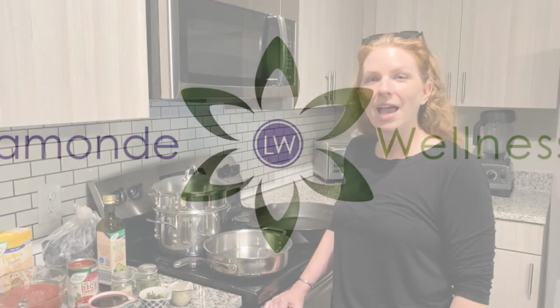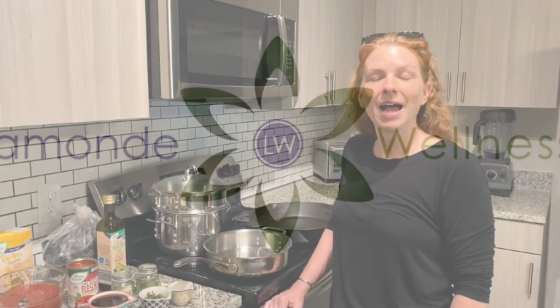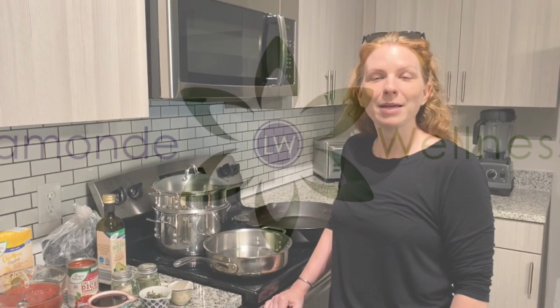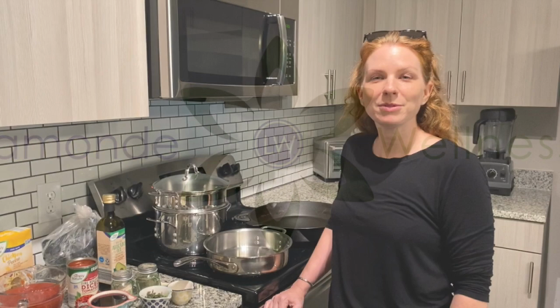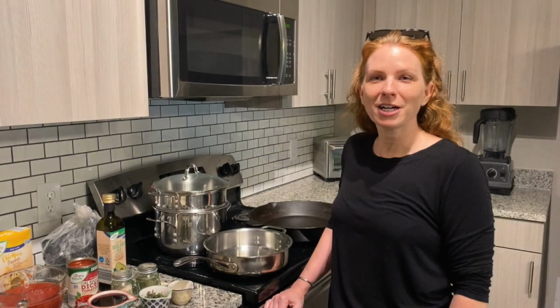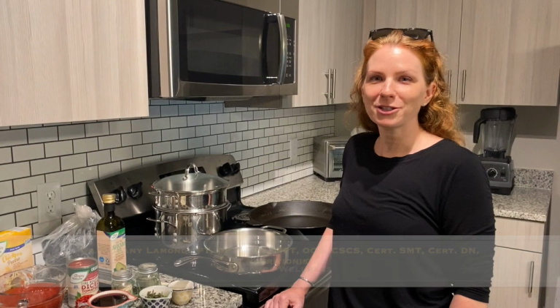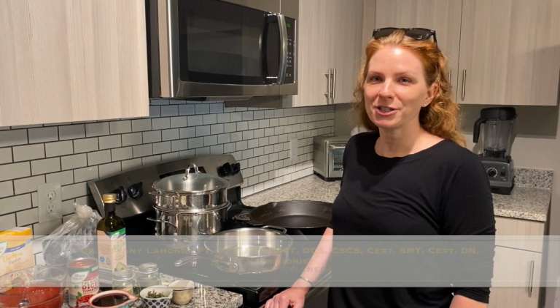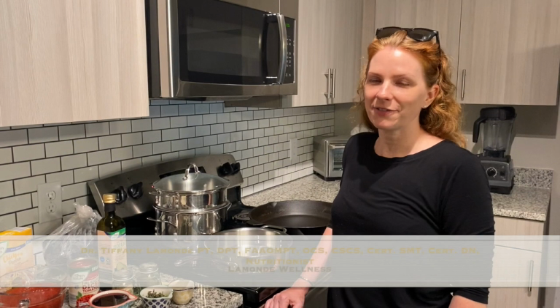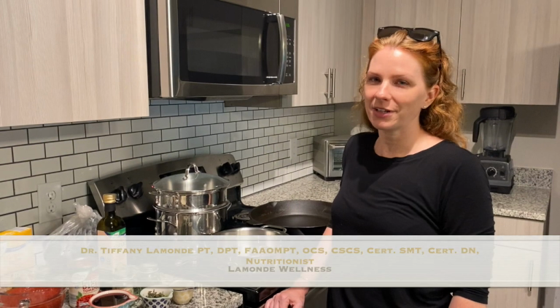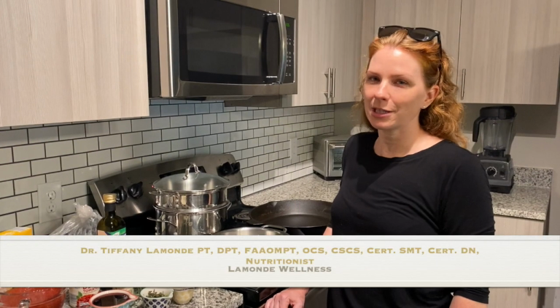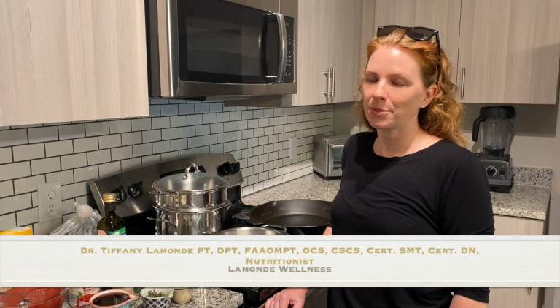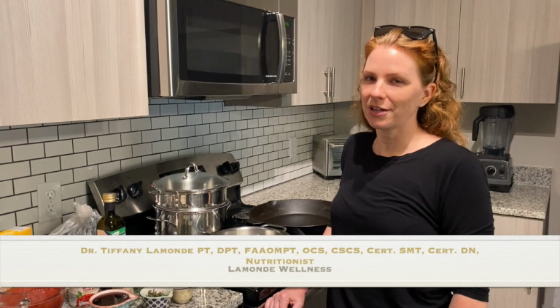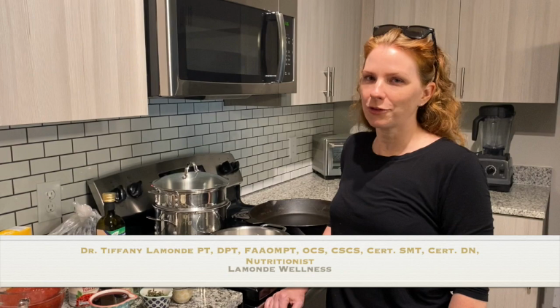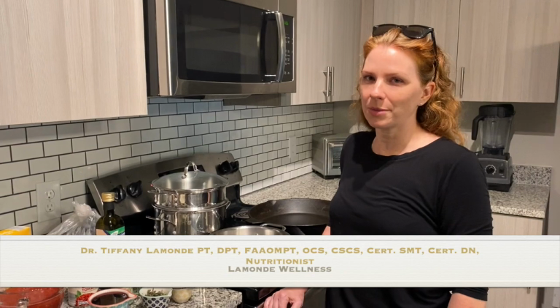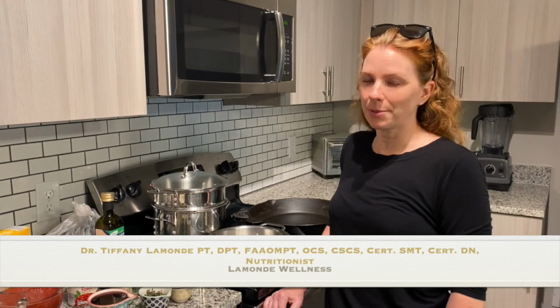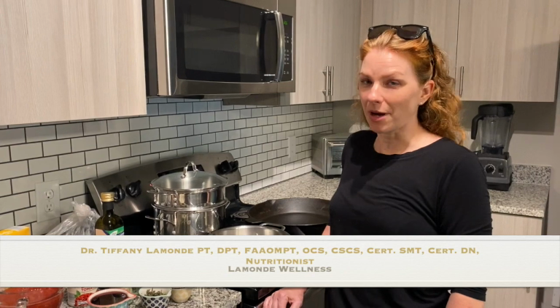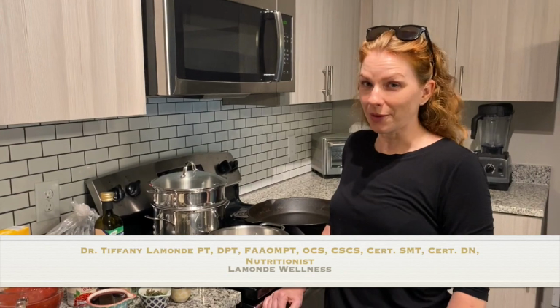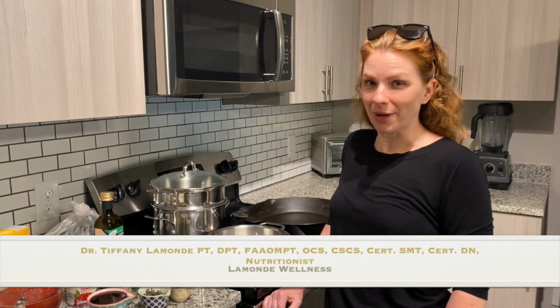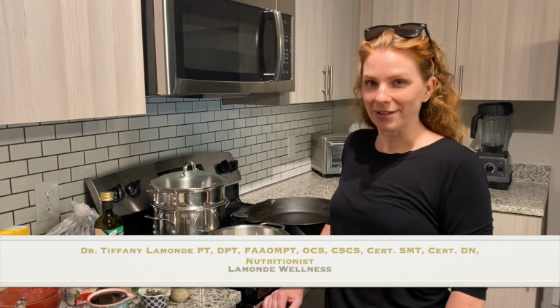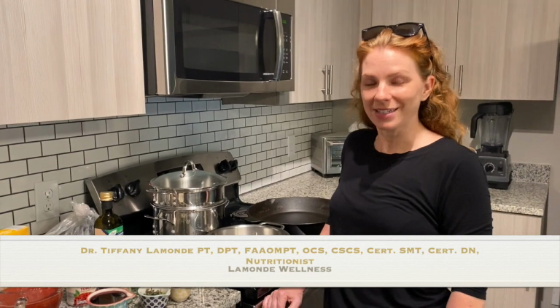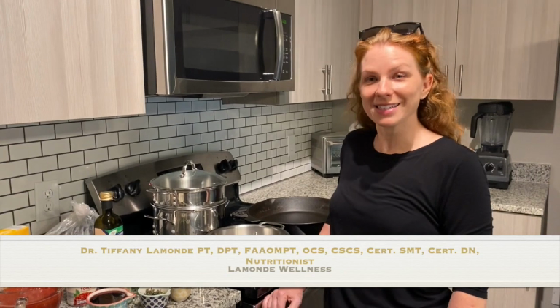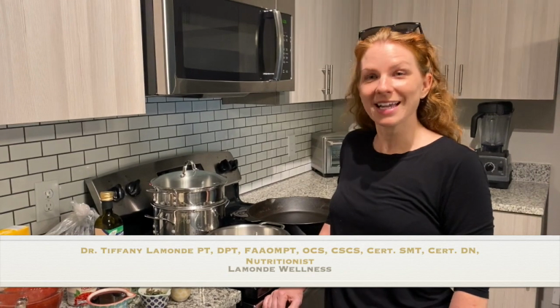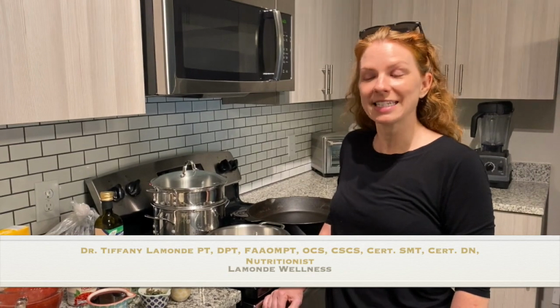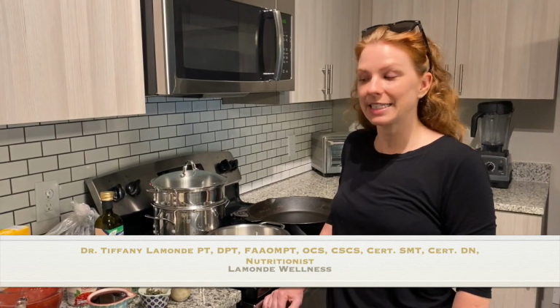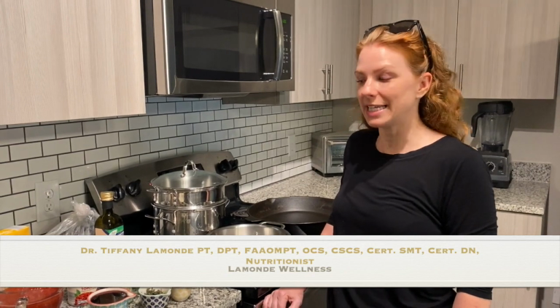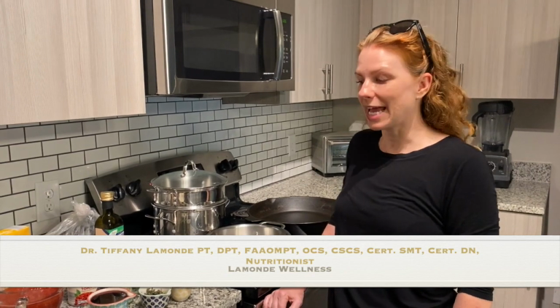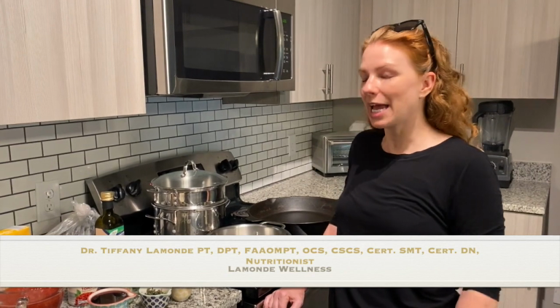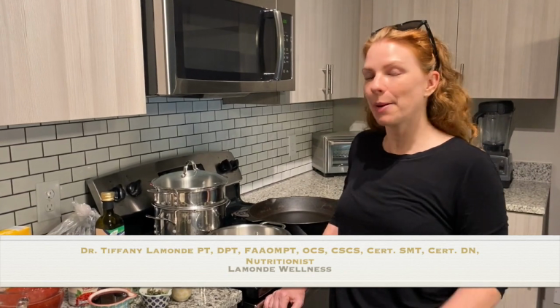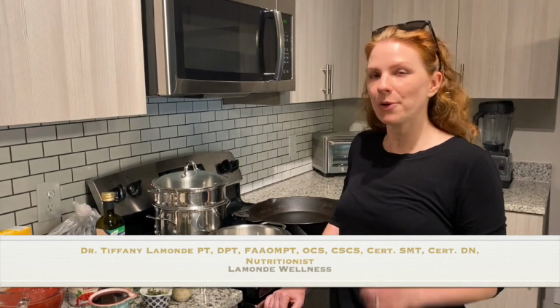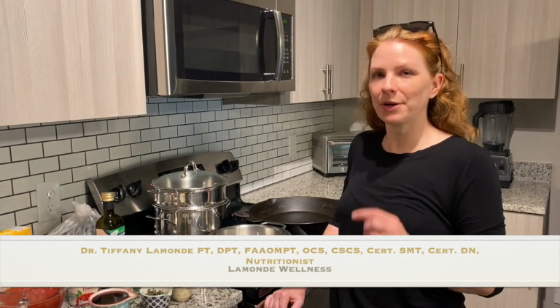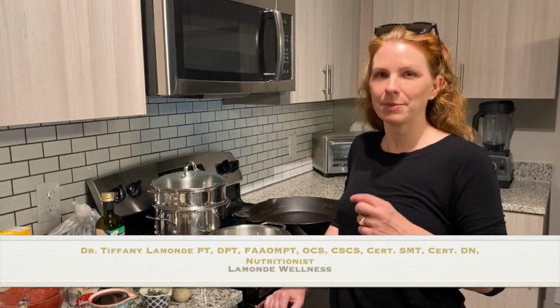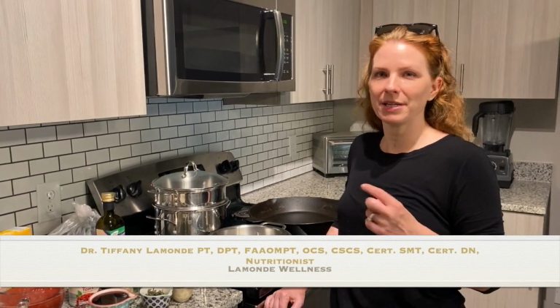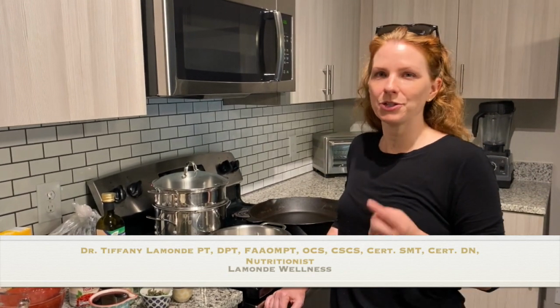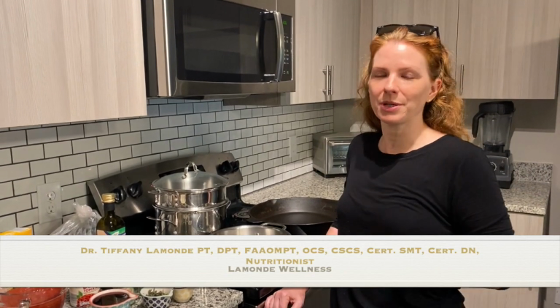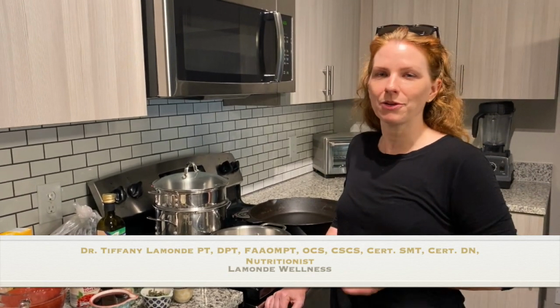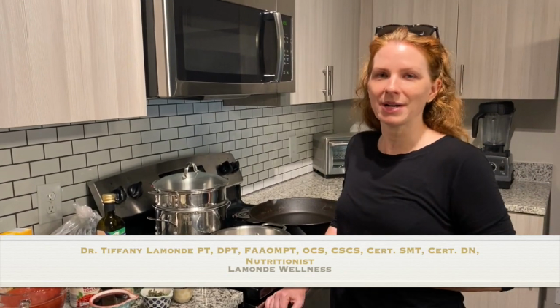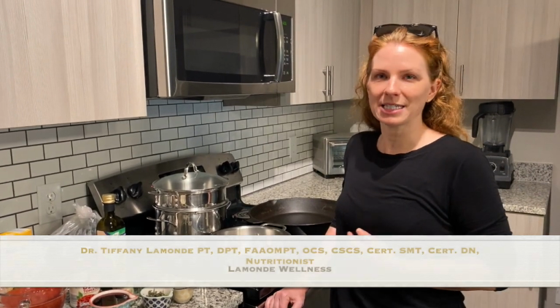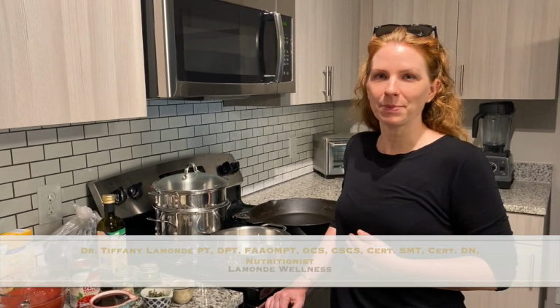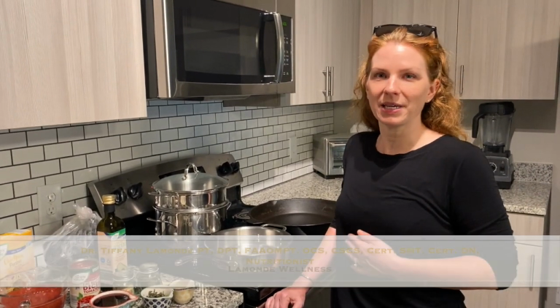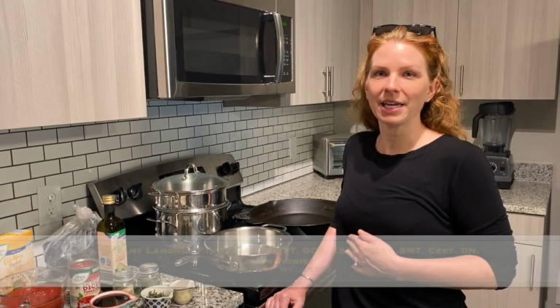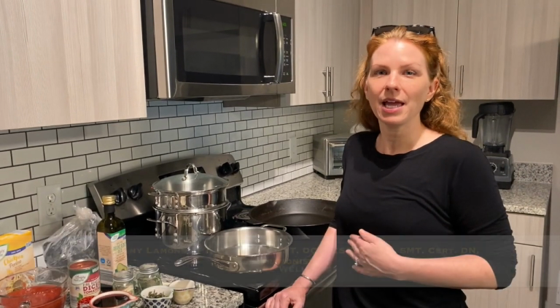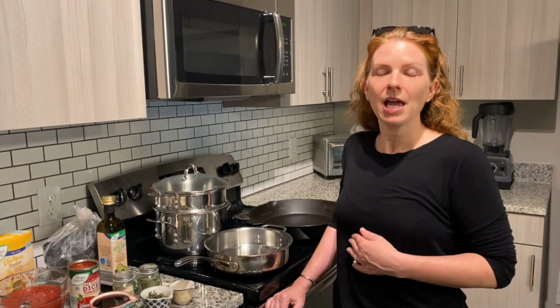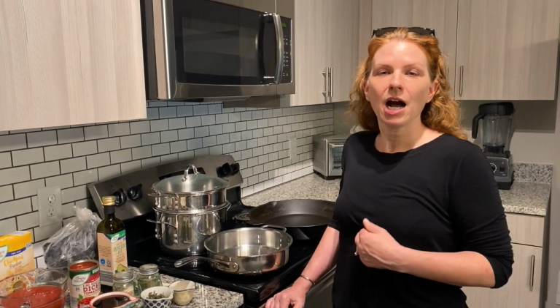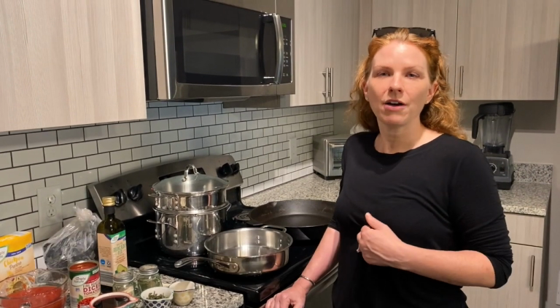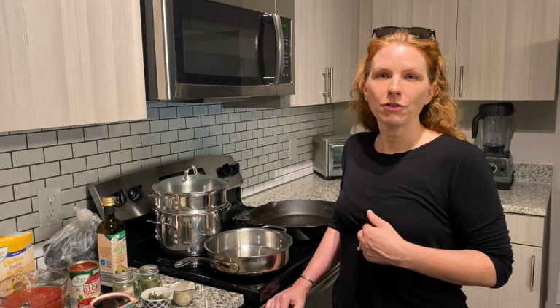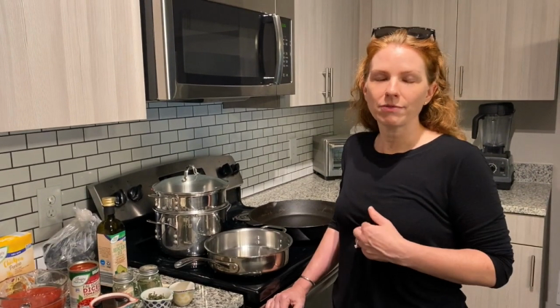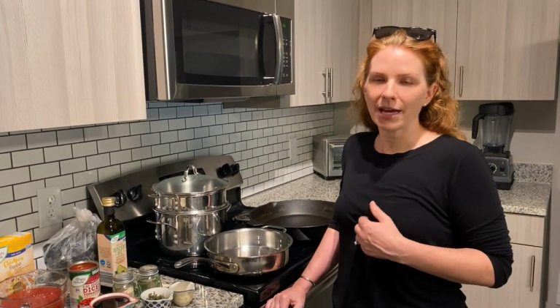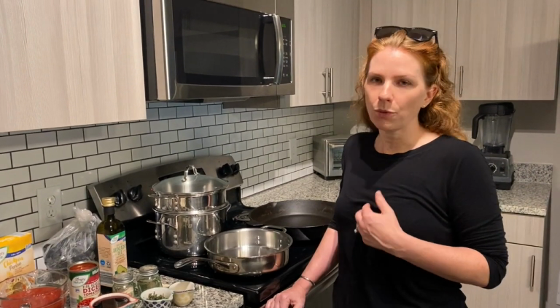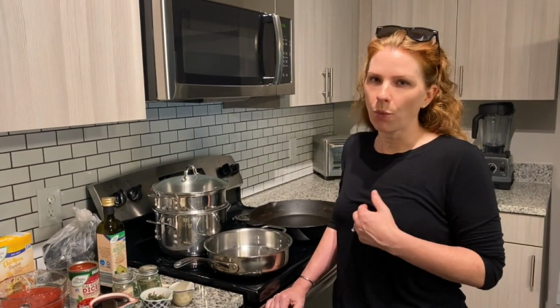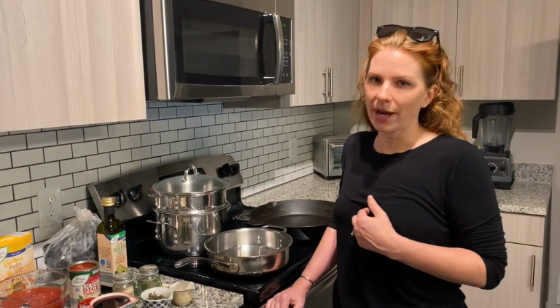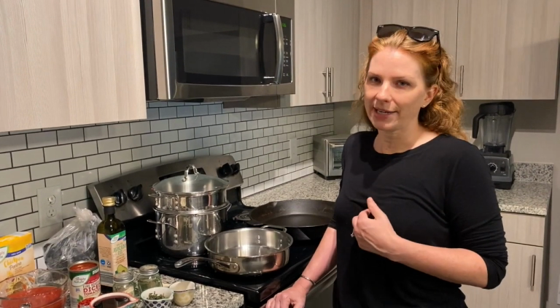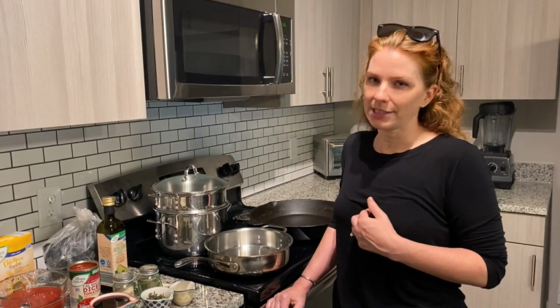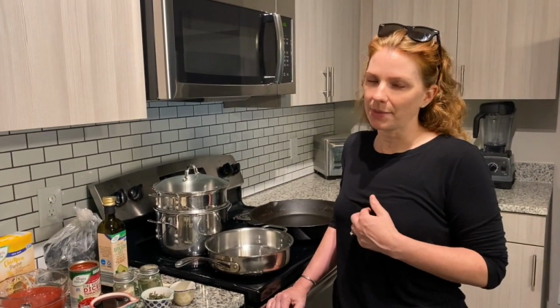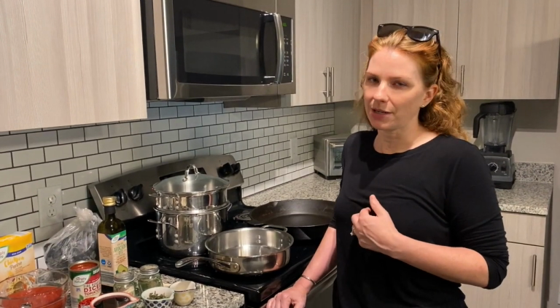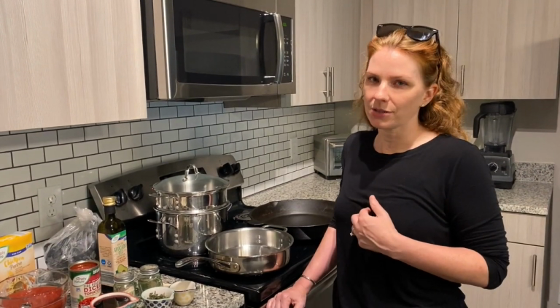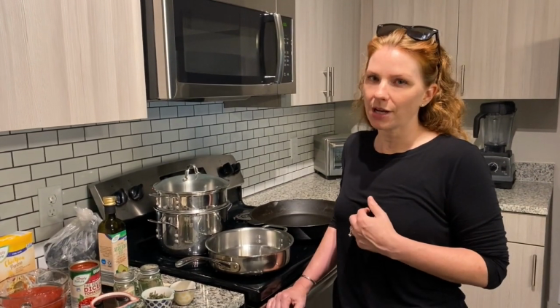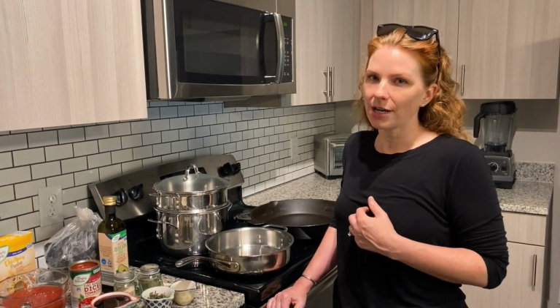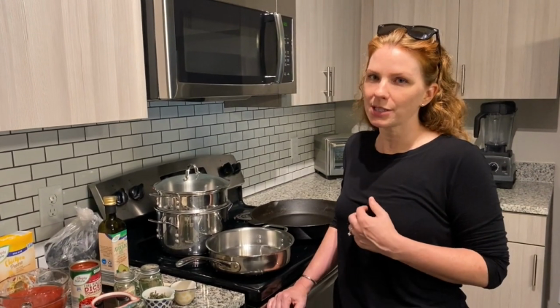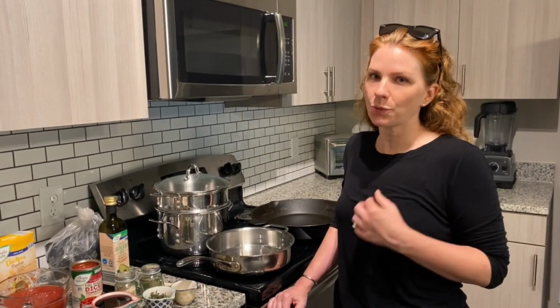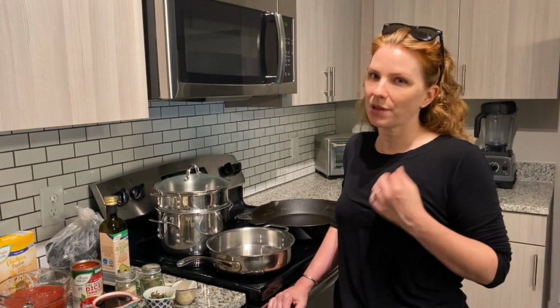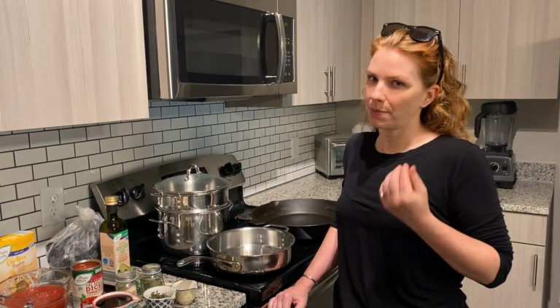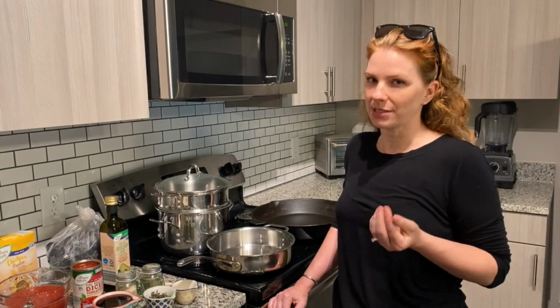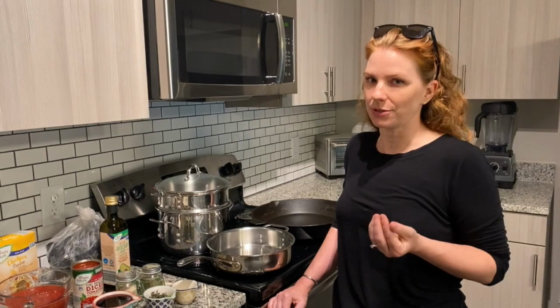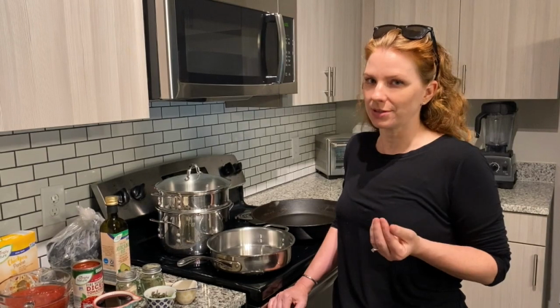I'm Dr. Tiffany Lamond from Lamond Wellness and today I'm going to be doing a recipe of a red wine tomato sauce with mussels.